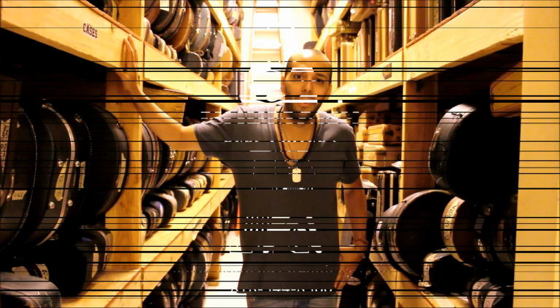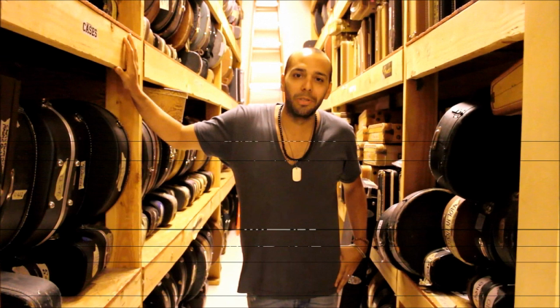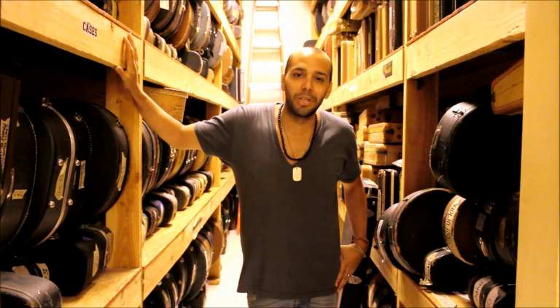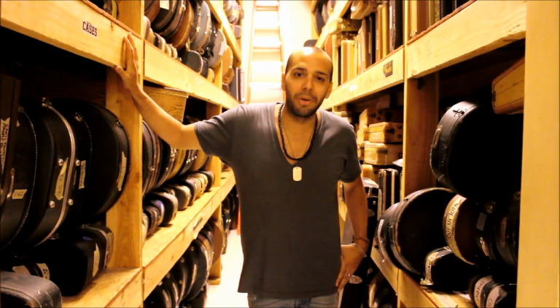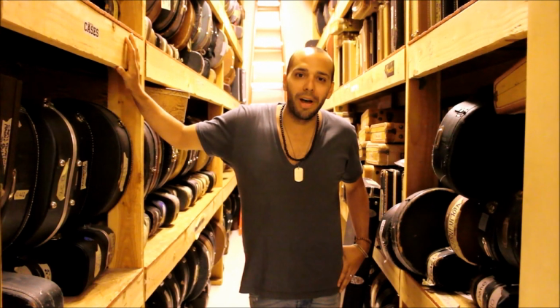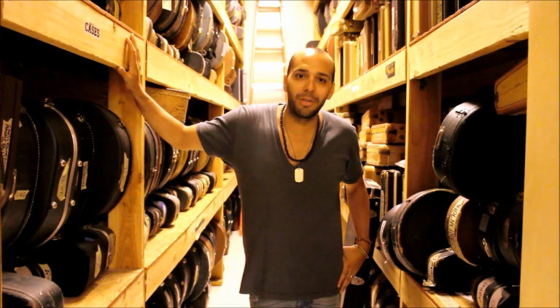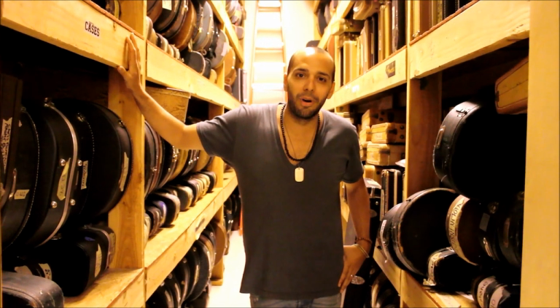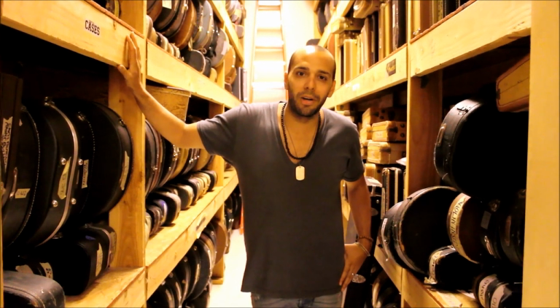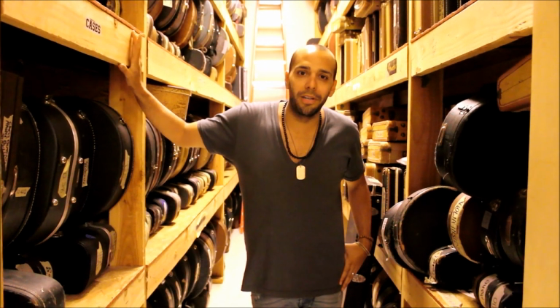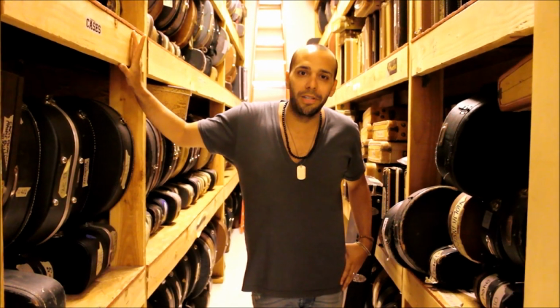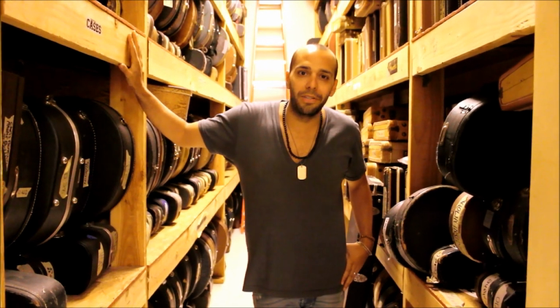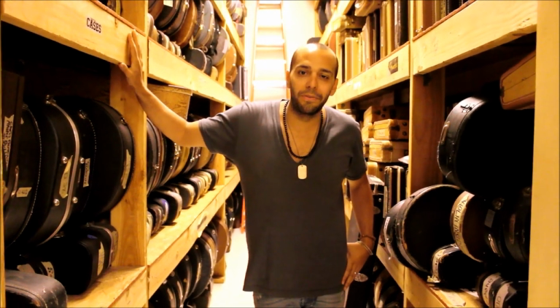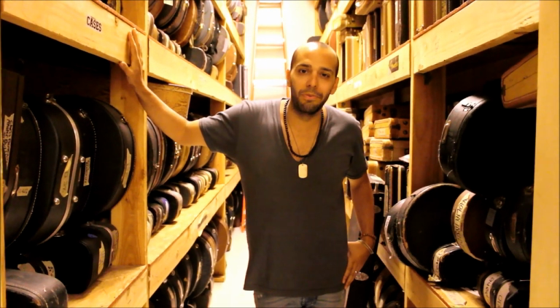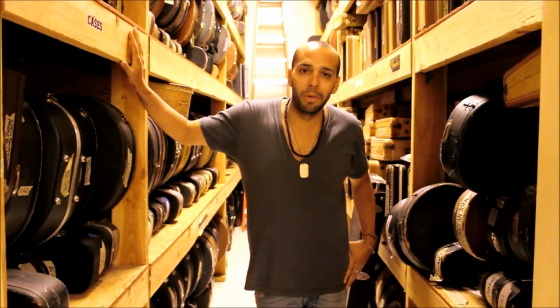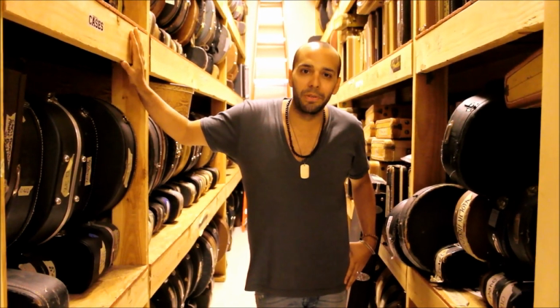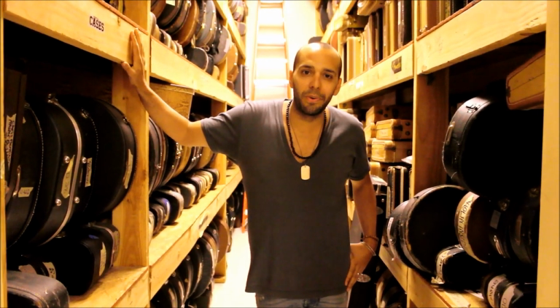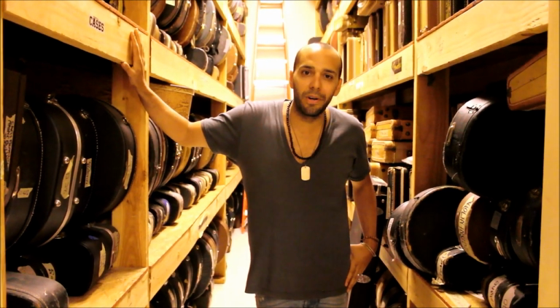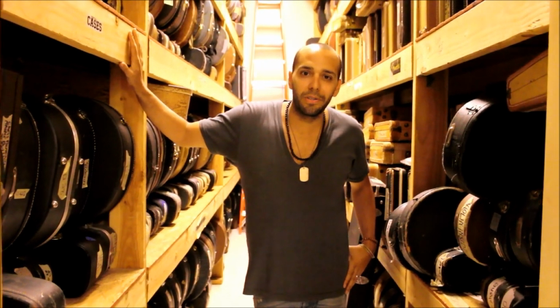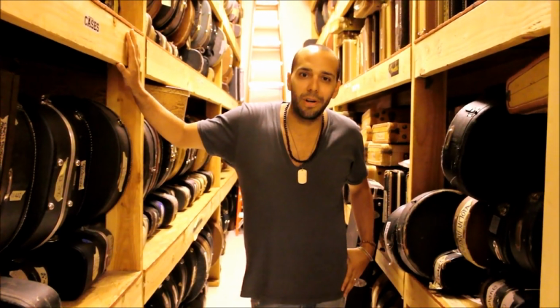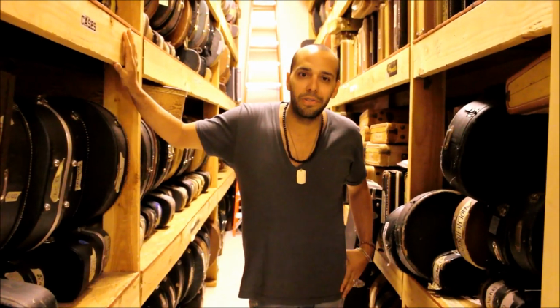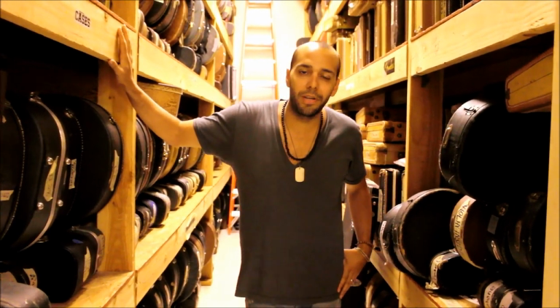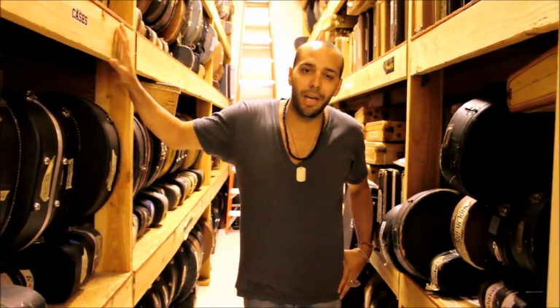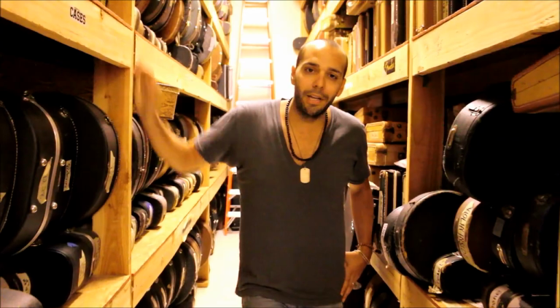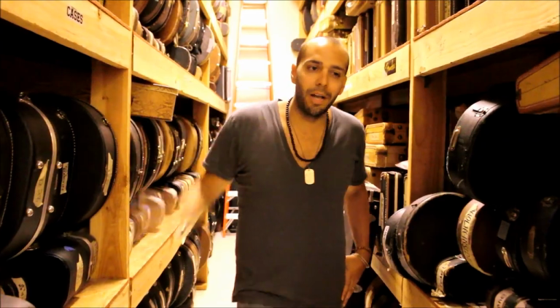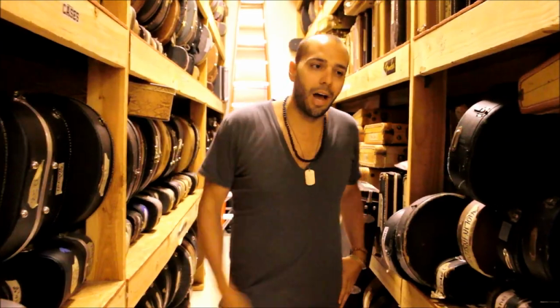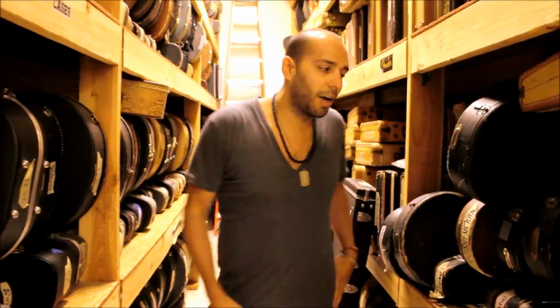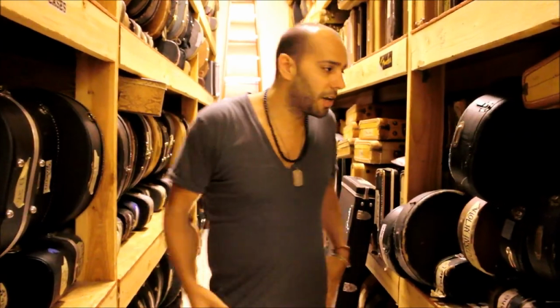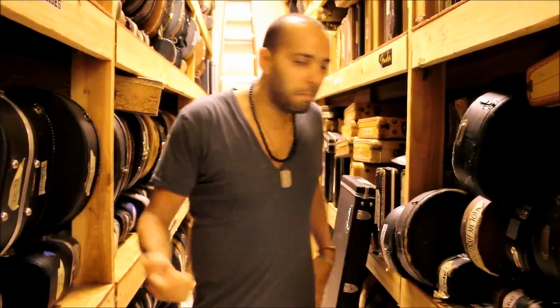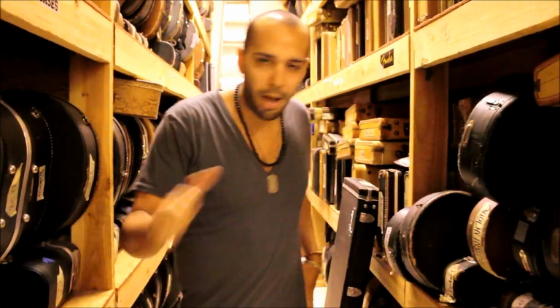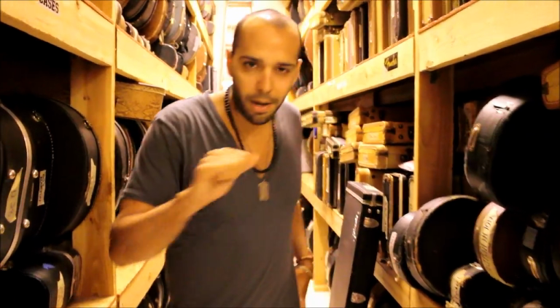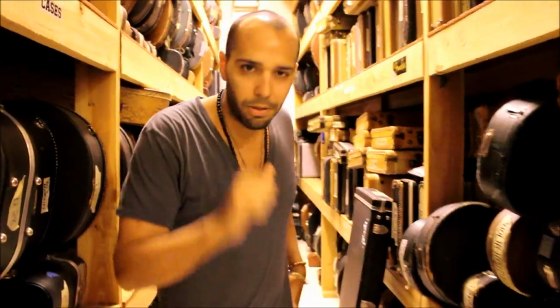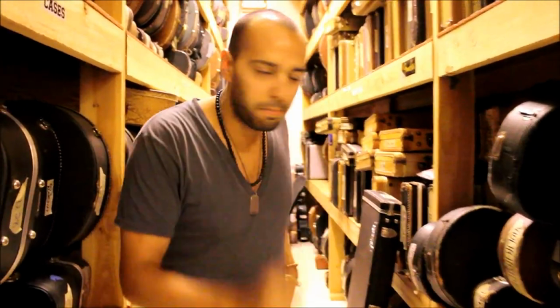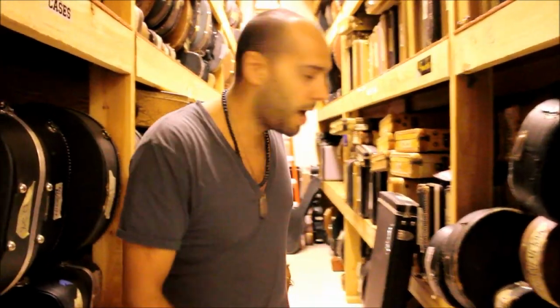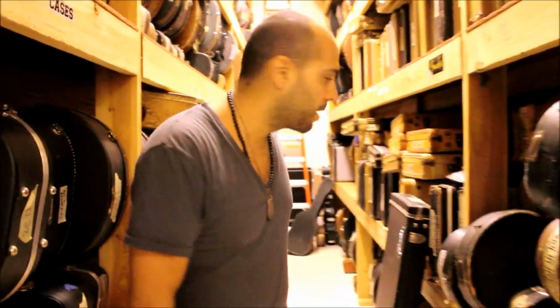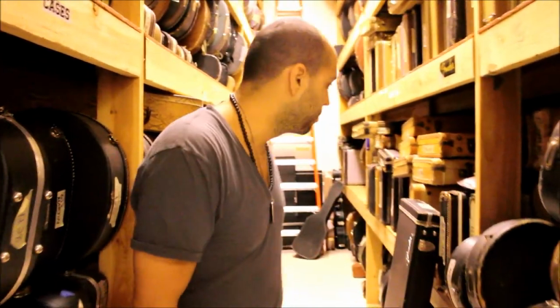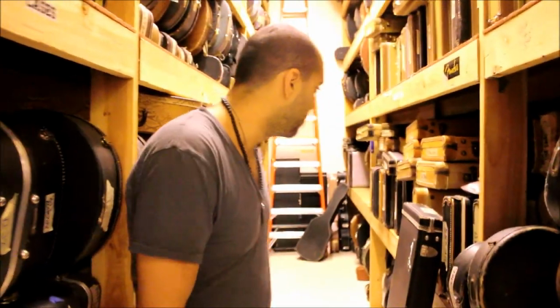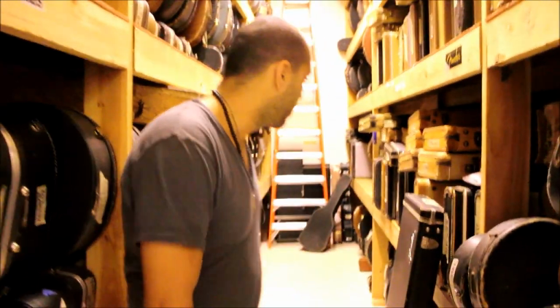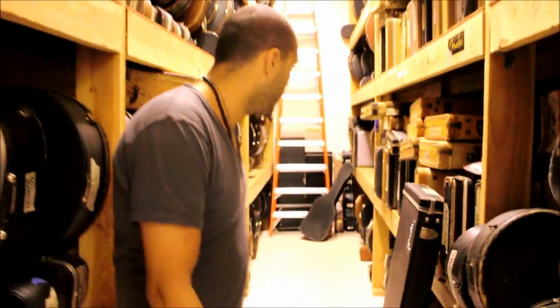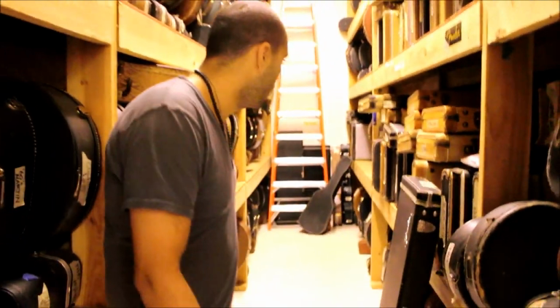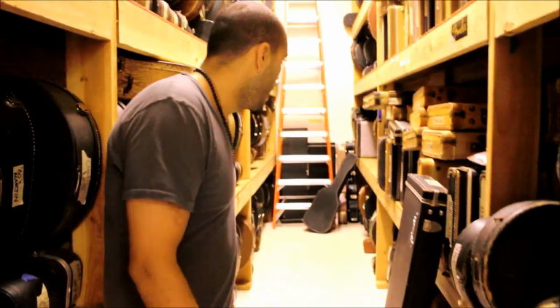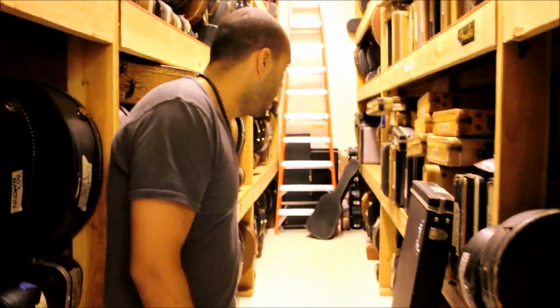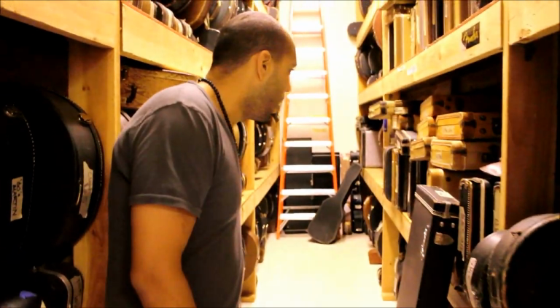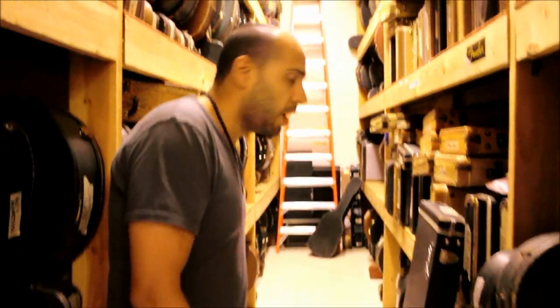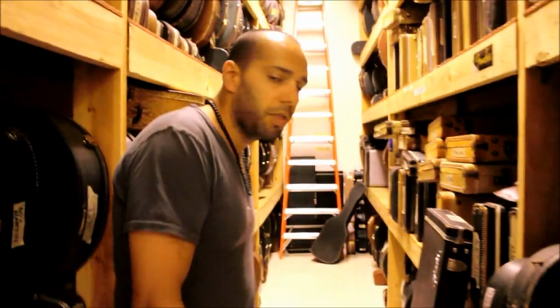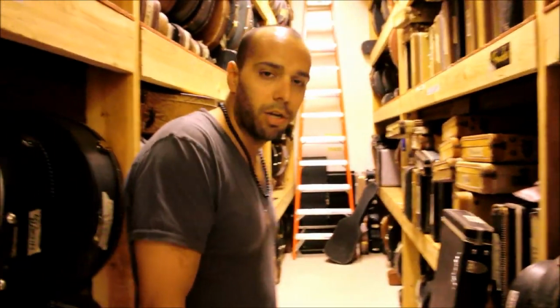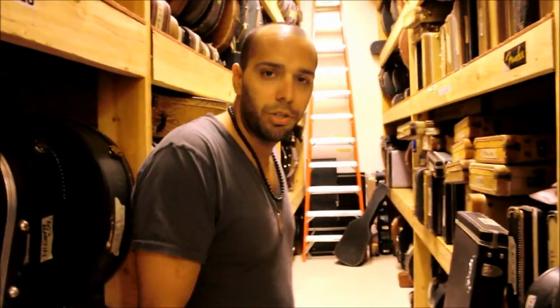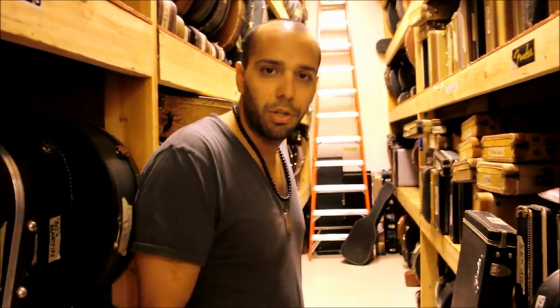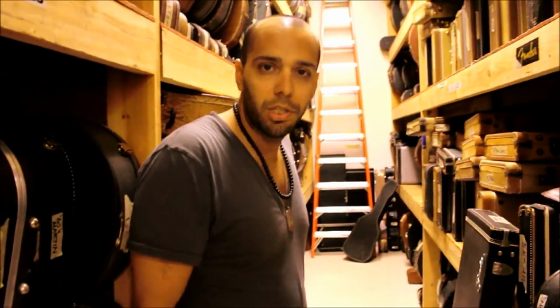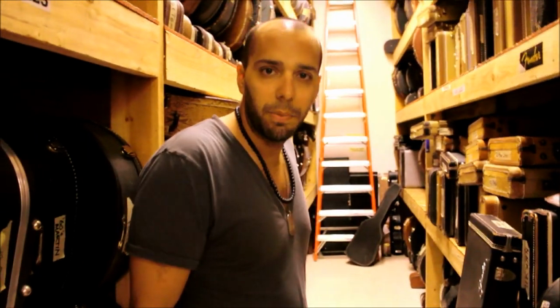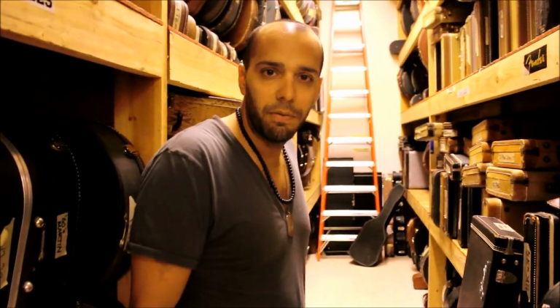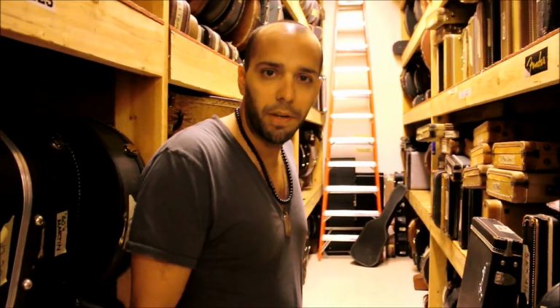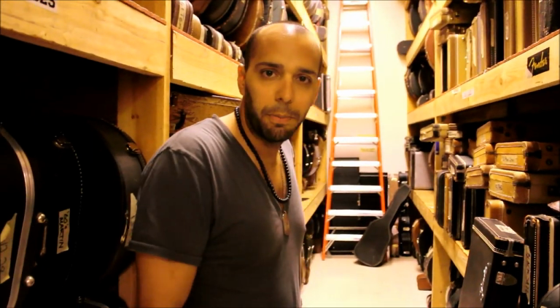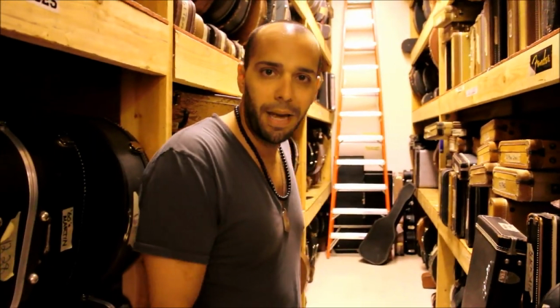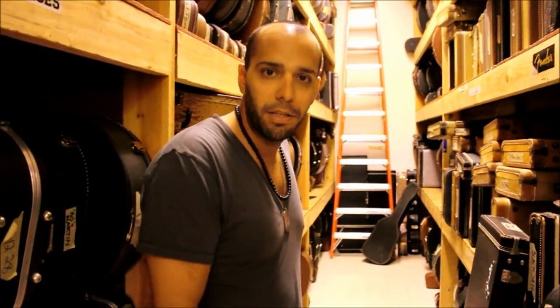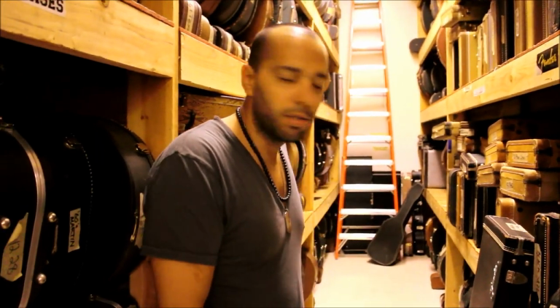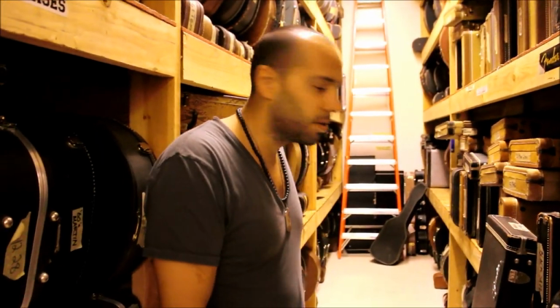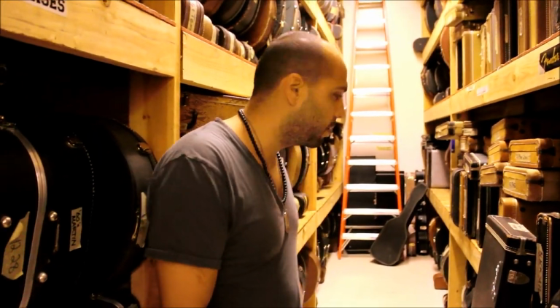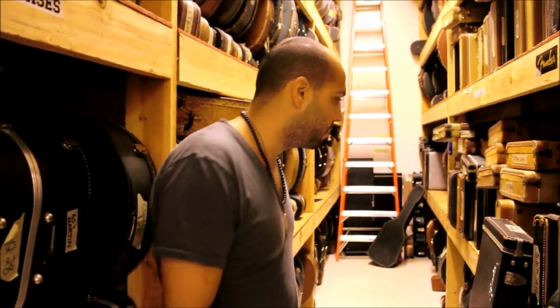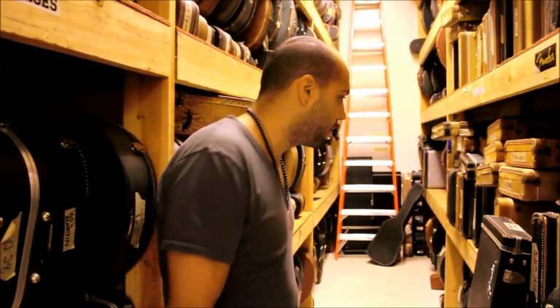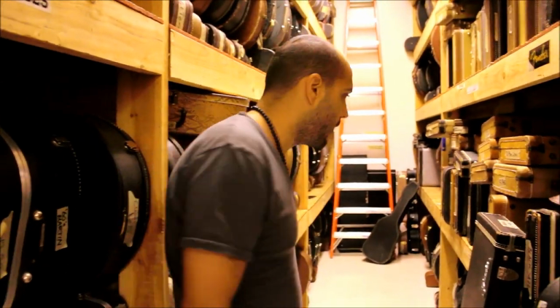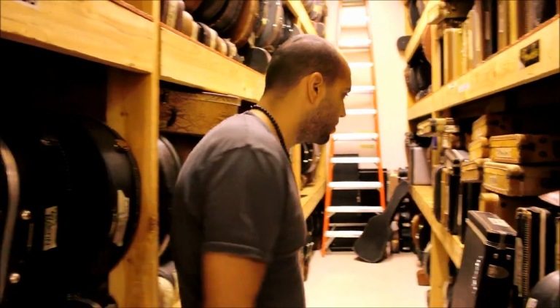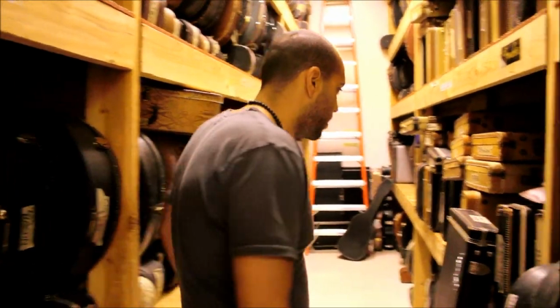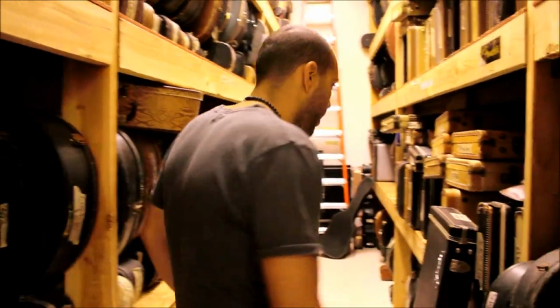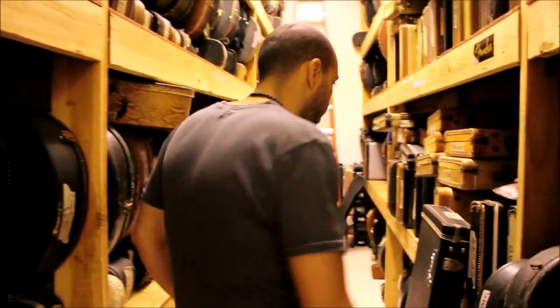What's up guys? Mark Agnese from Norman's Rare Guitars again. Getting back in the back room here — I thought I'd show you some of the Fender basses that we've got today.